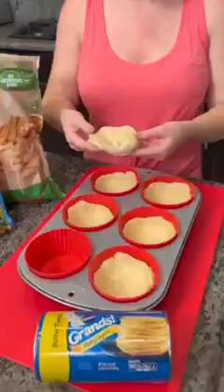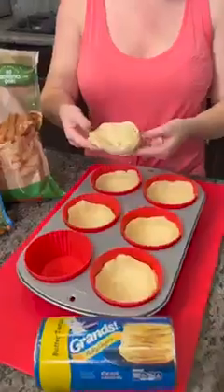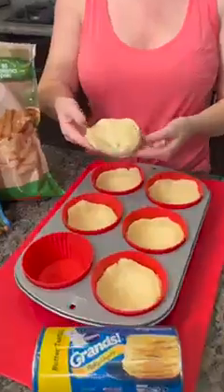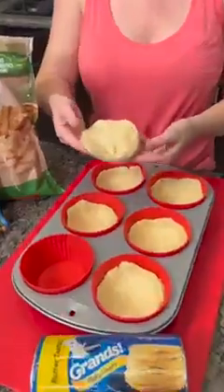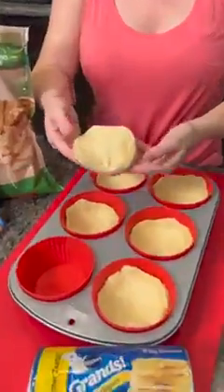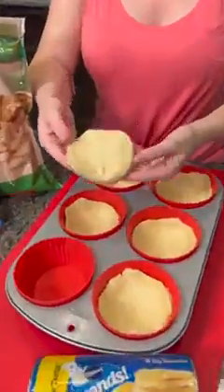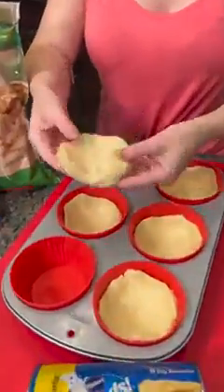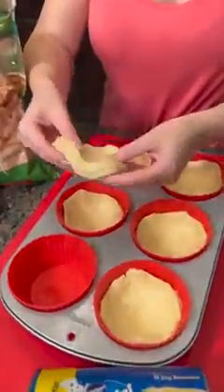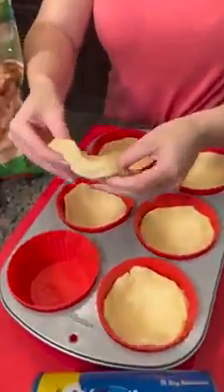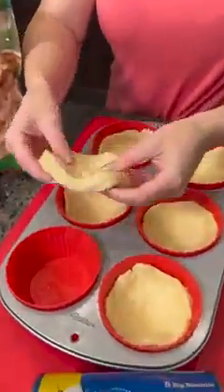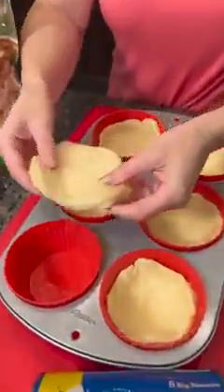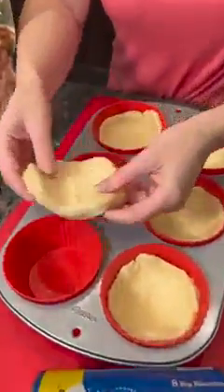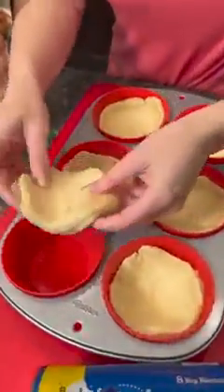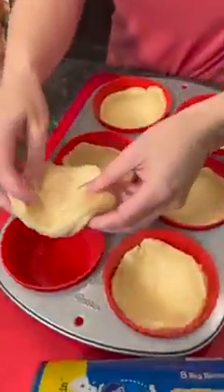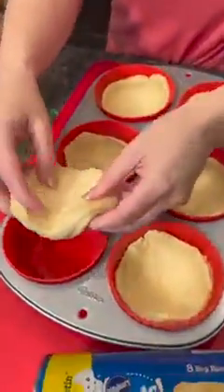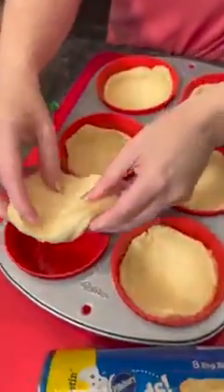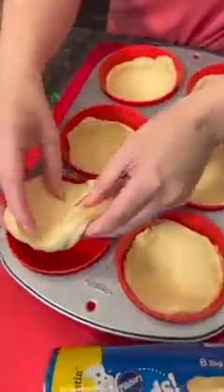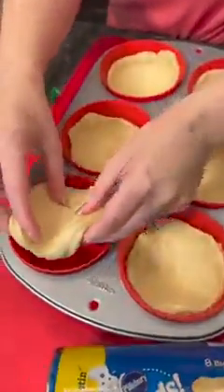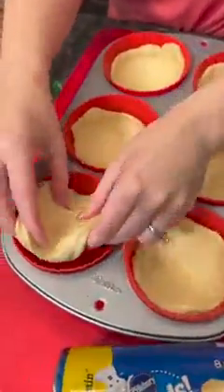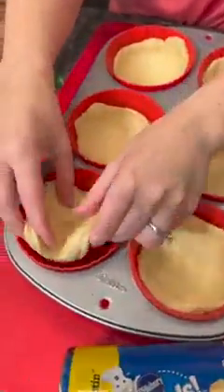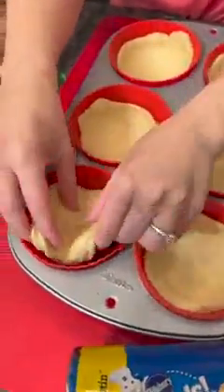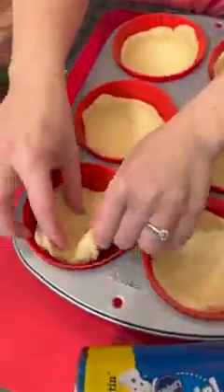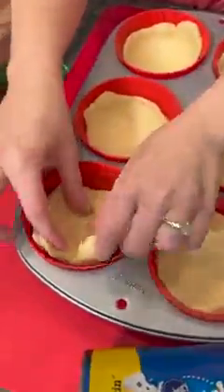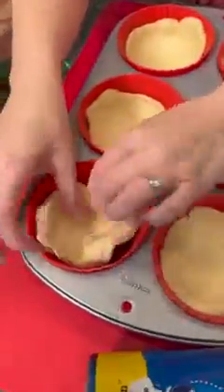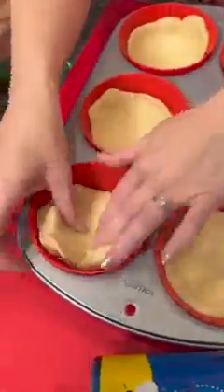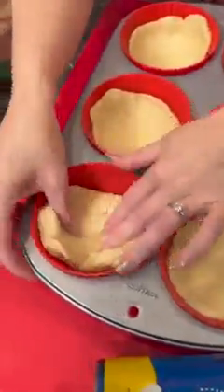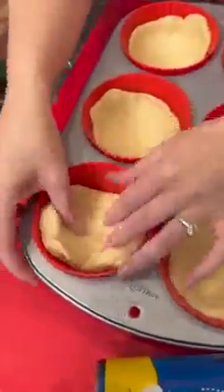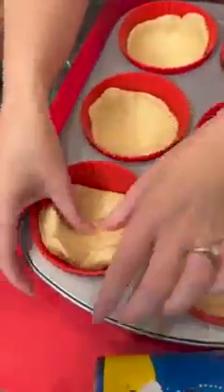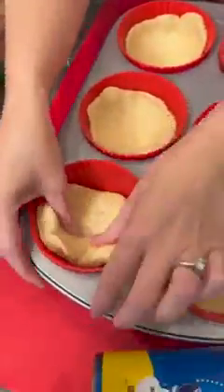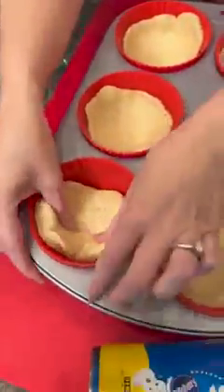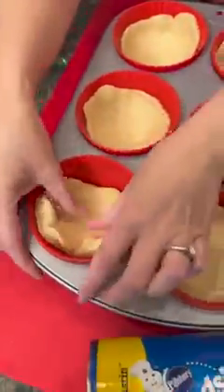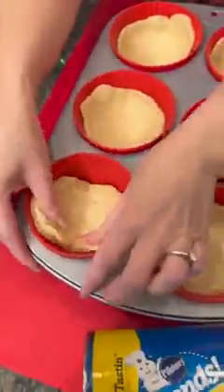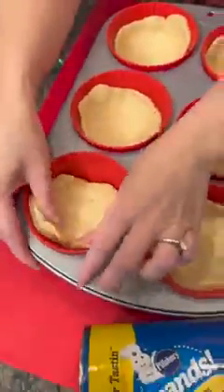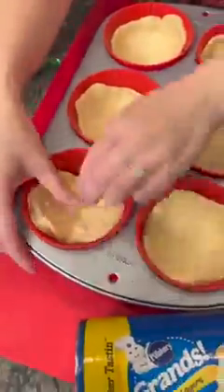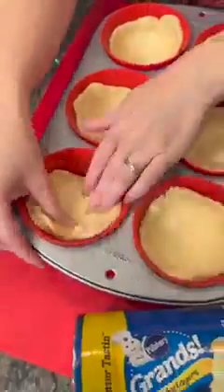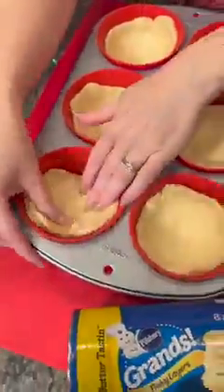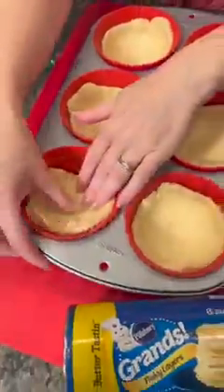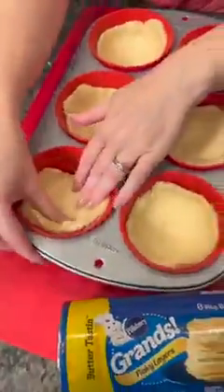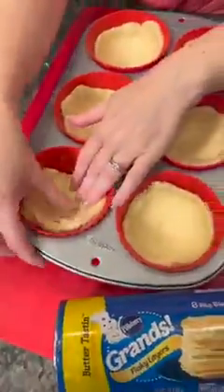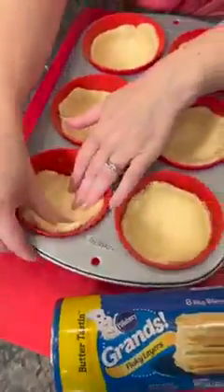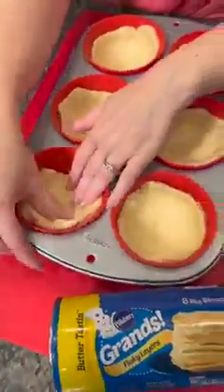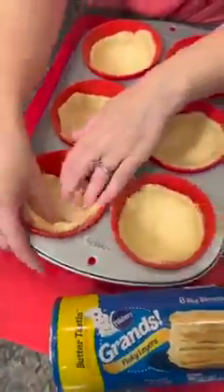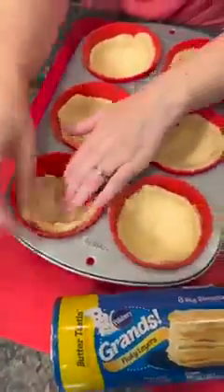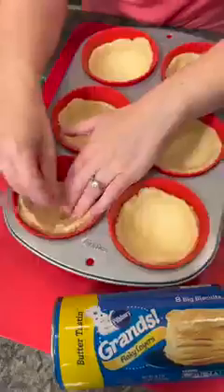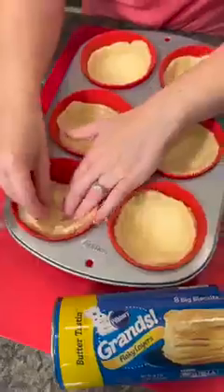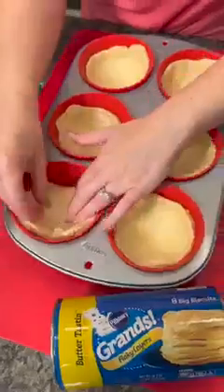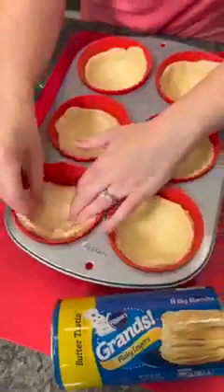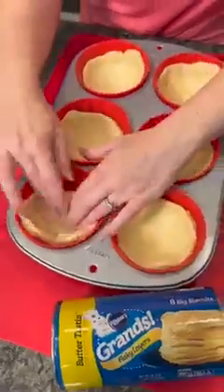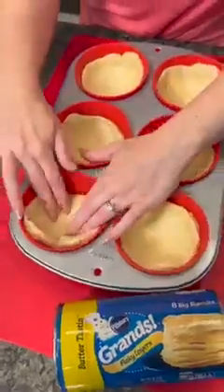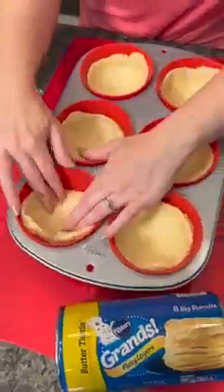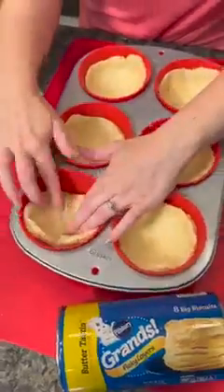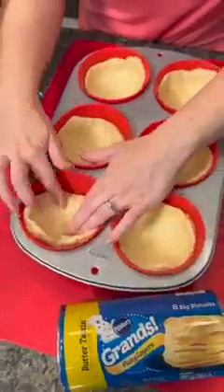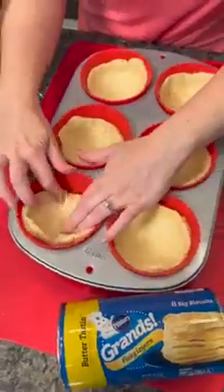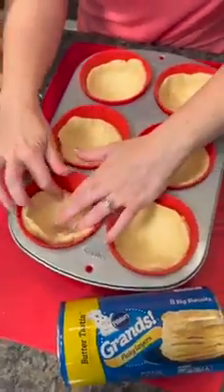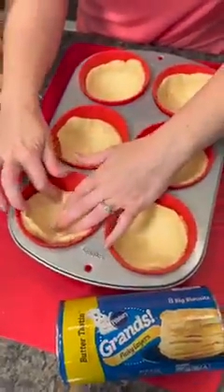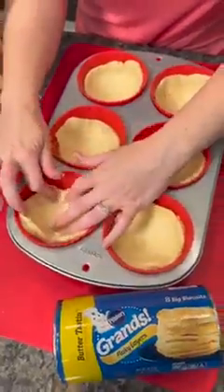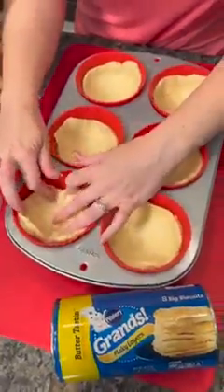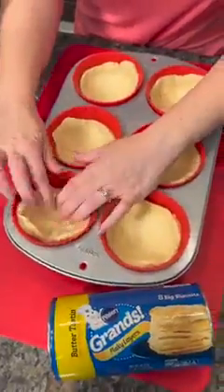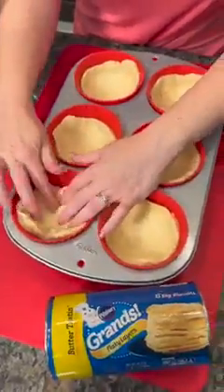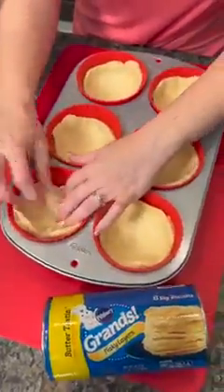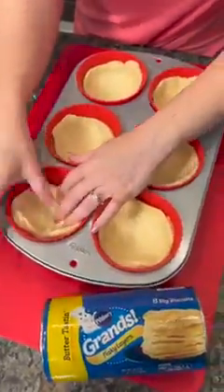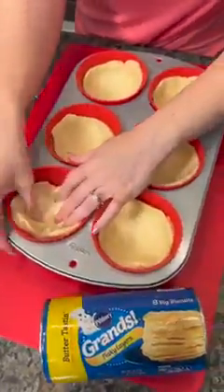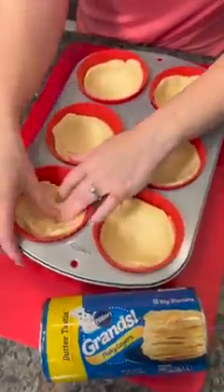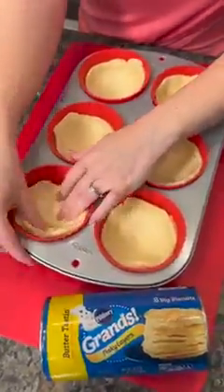Take your biscuit and put it right in the bottom of your muffin cup and just kind of spread it out using your fingers, making a little cup there.